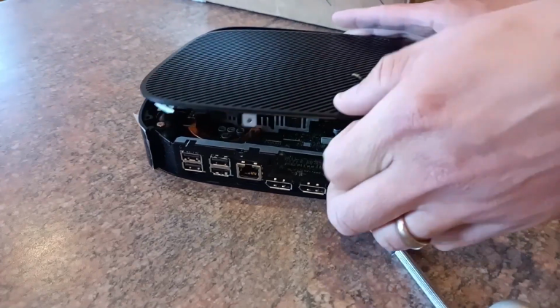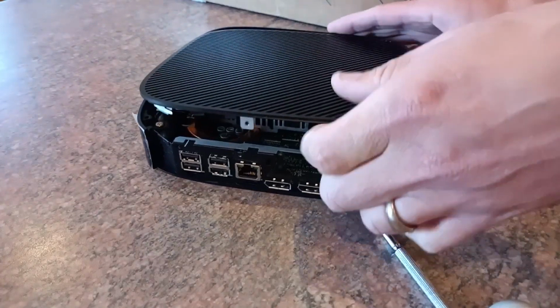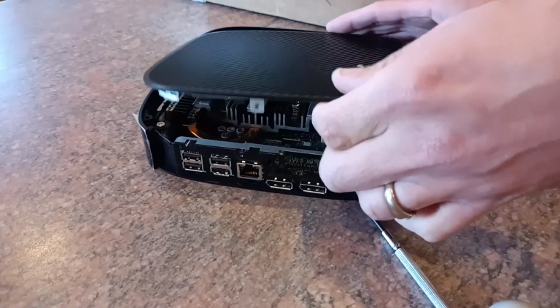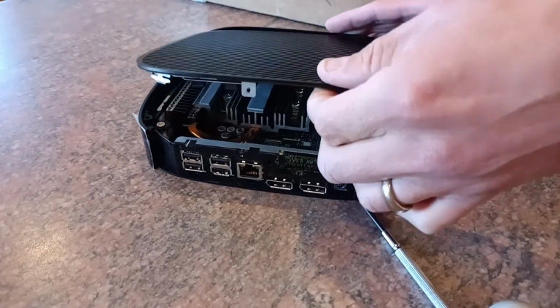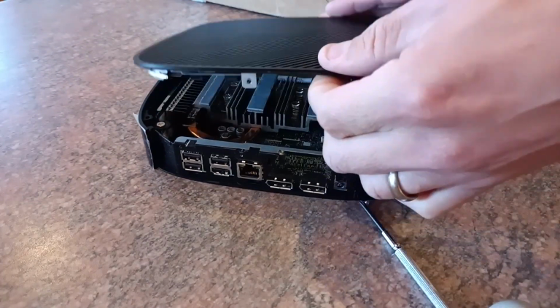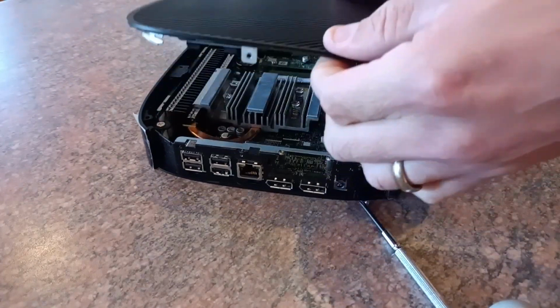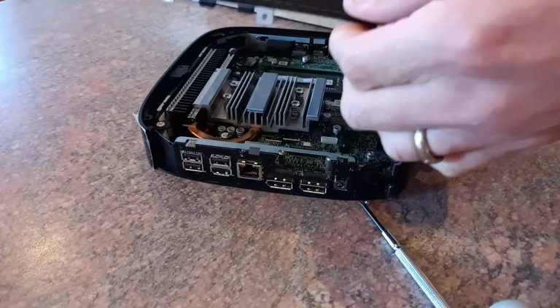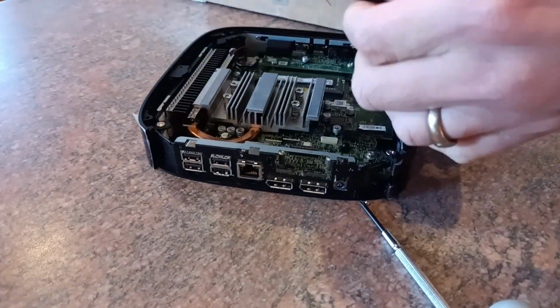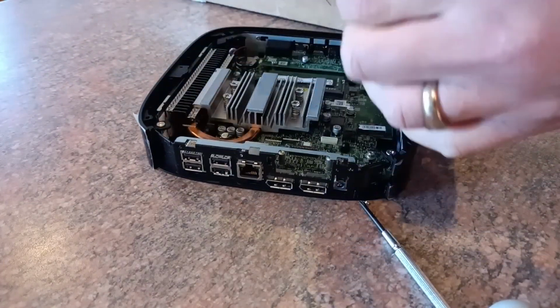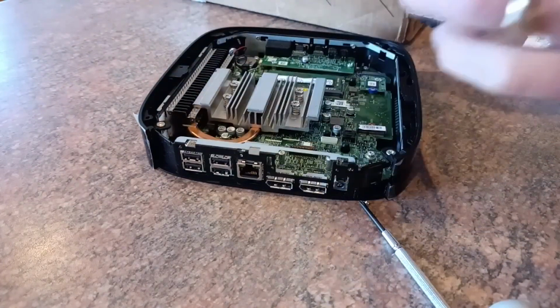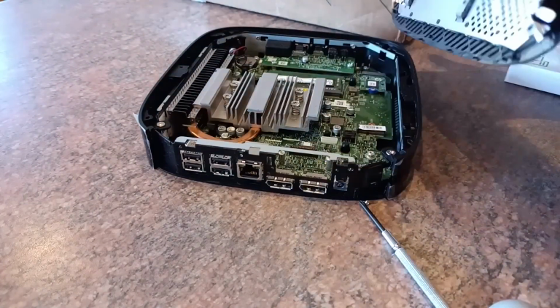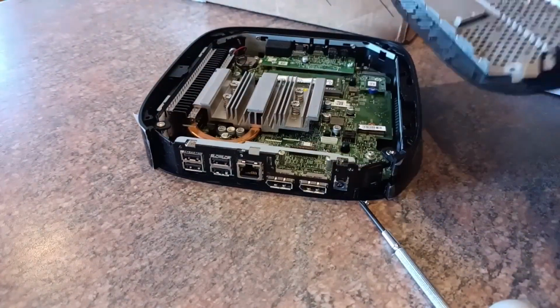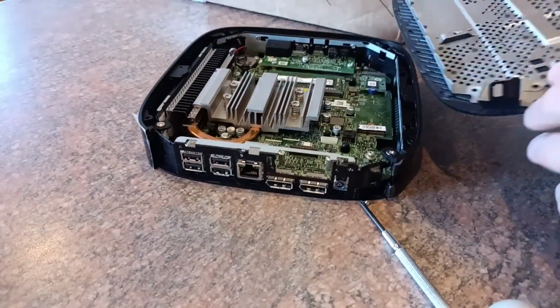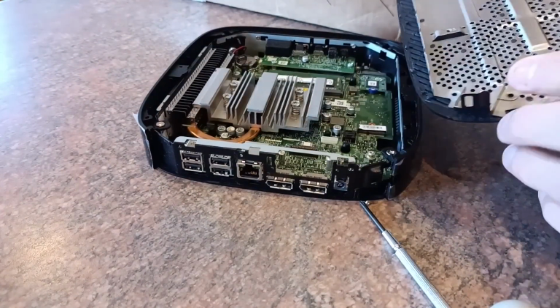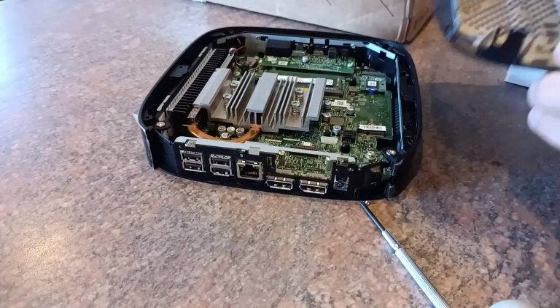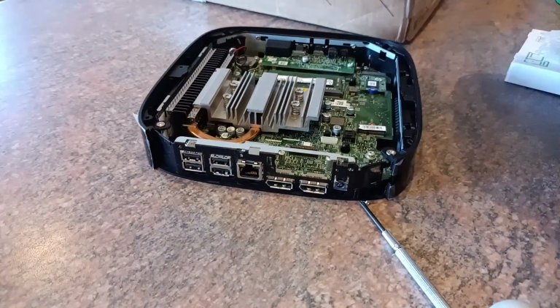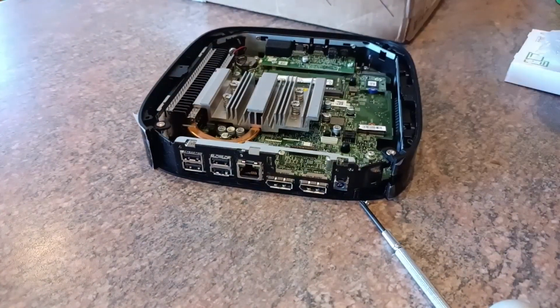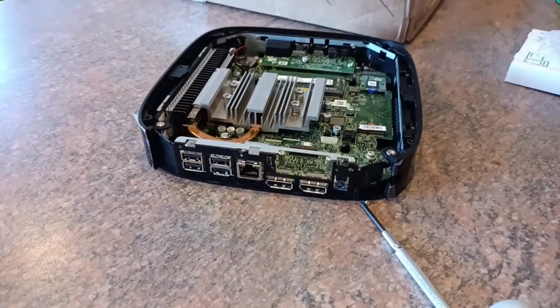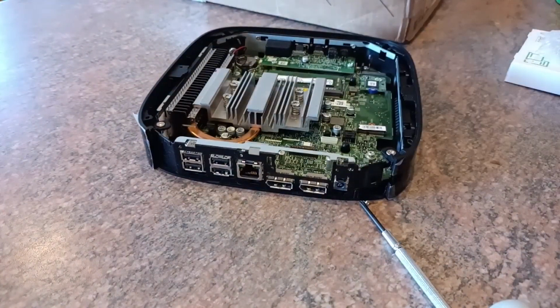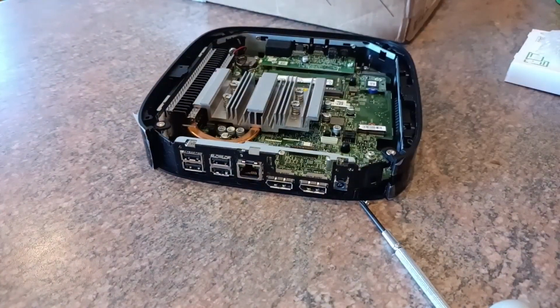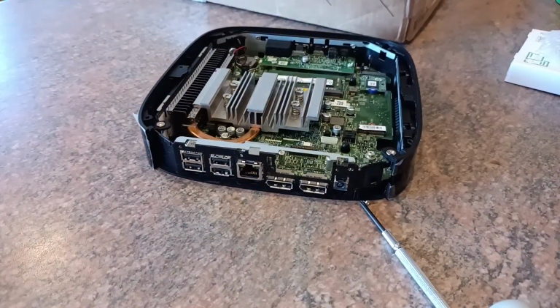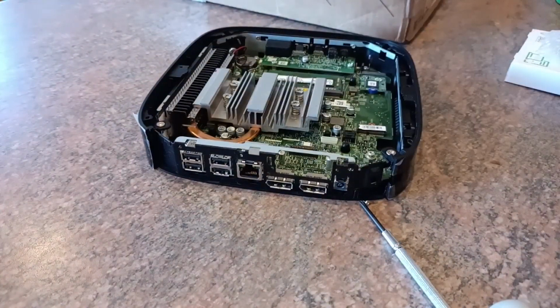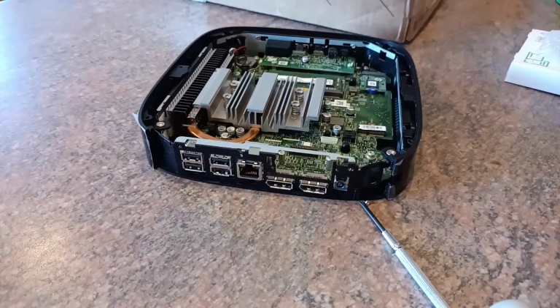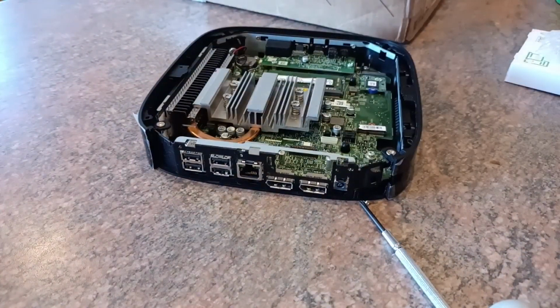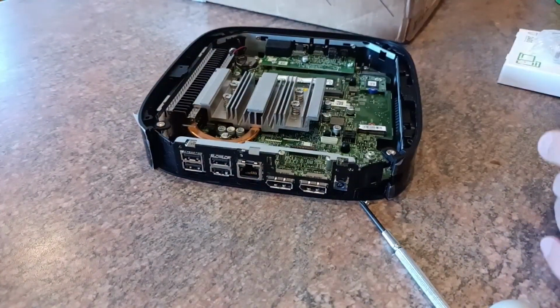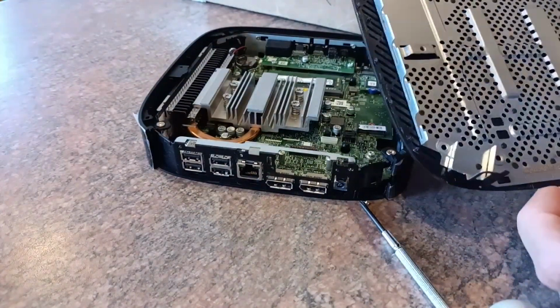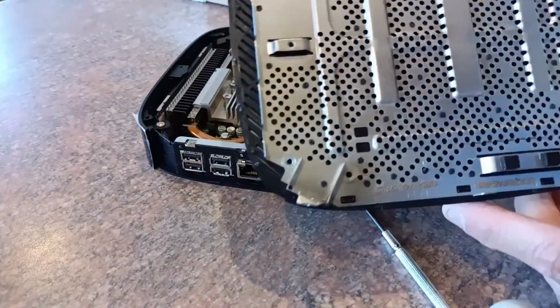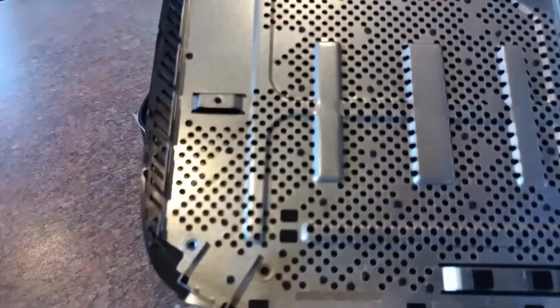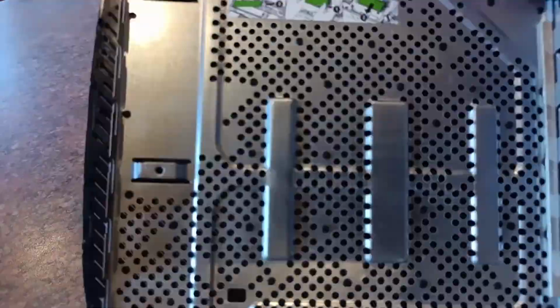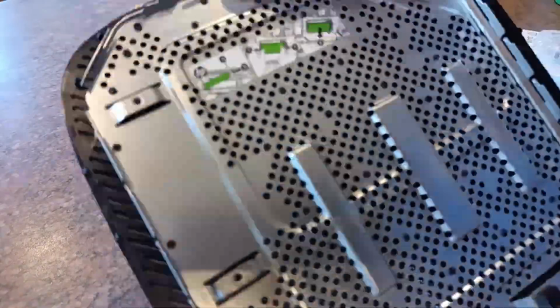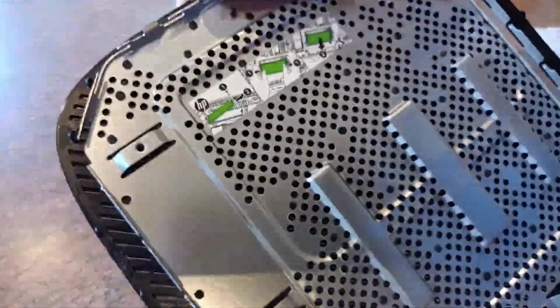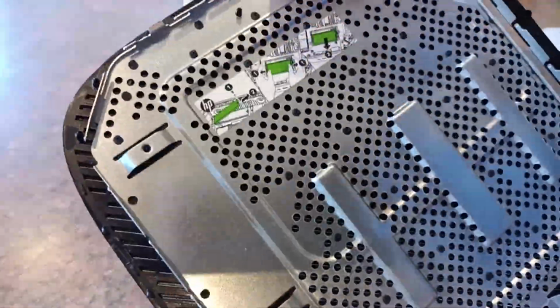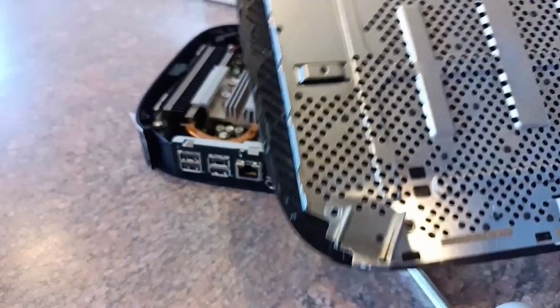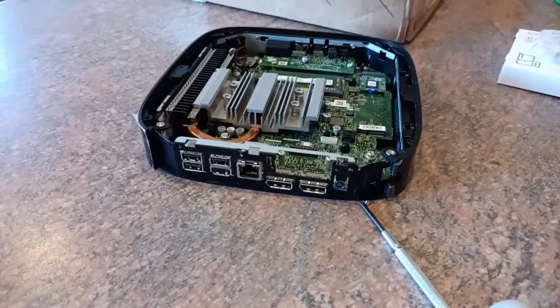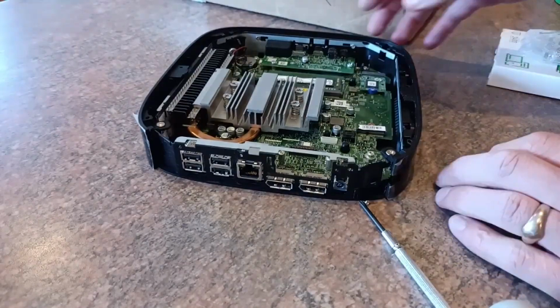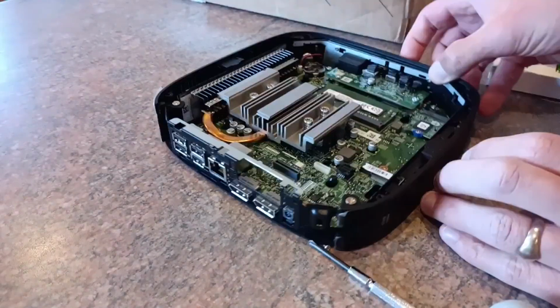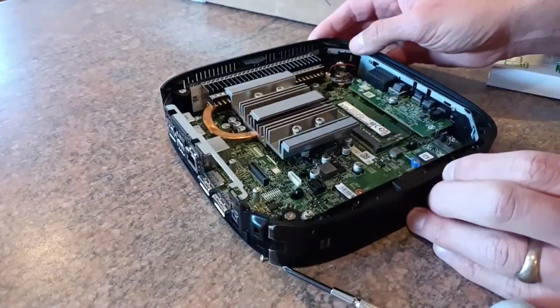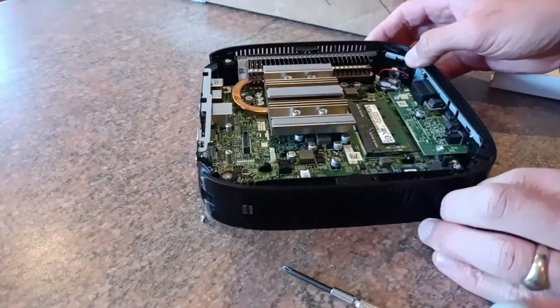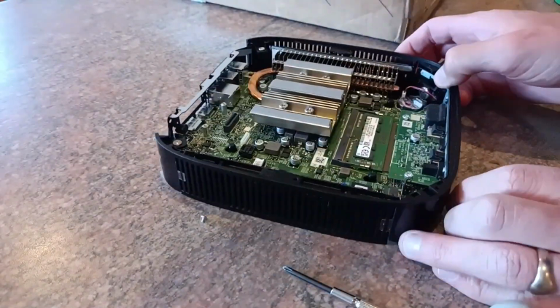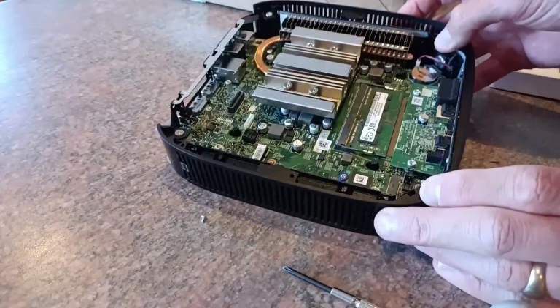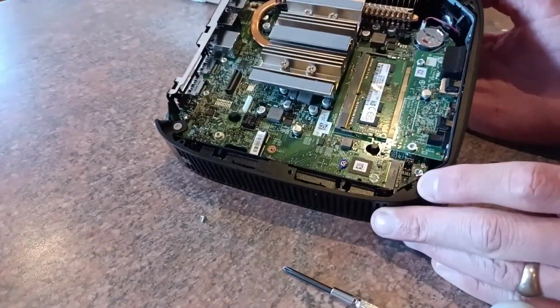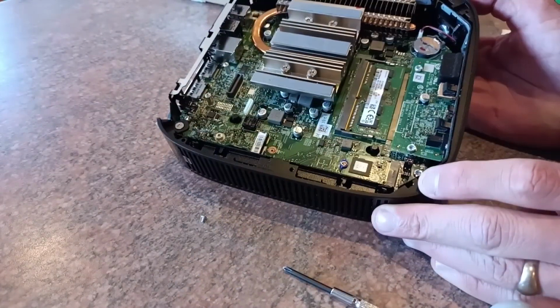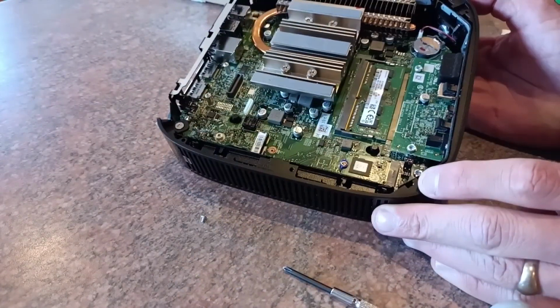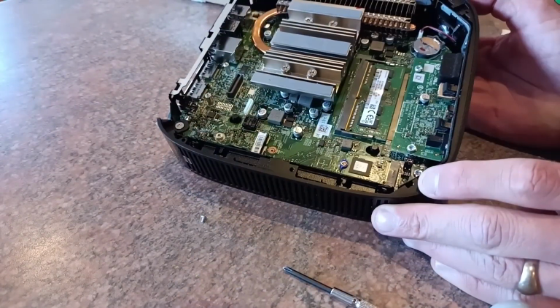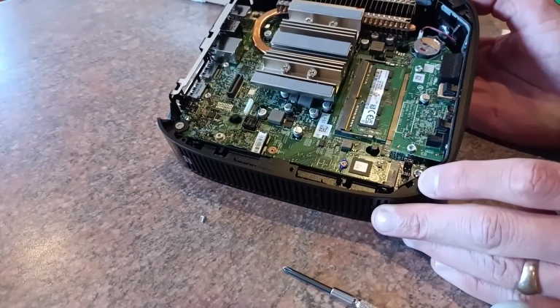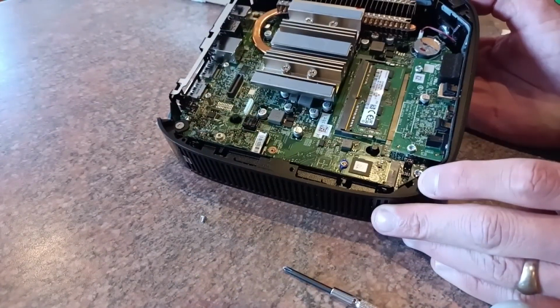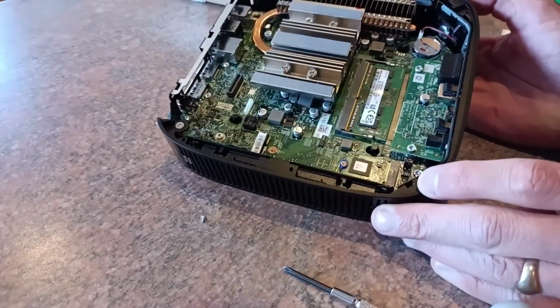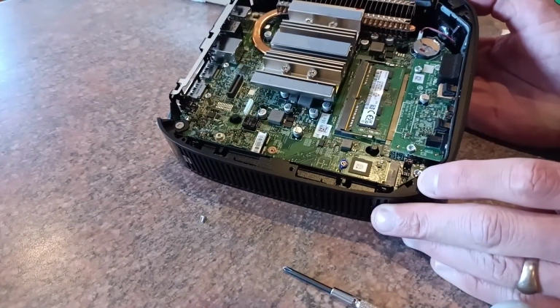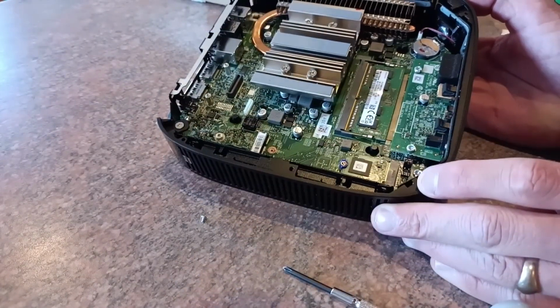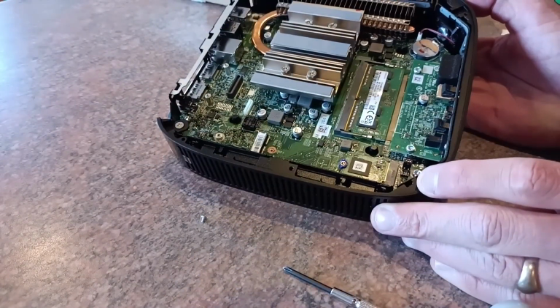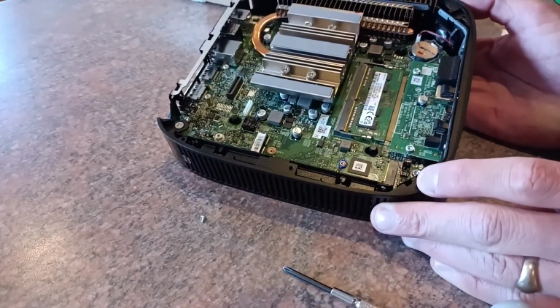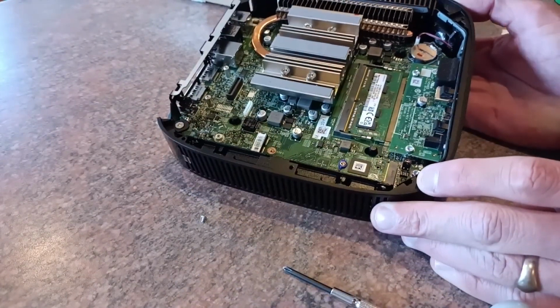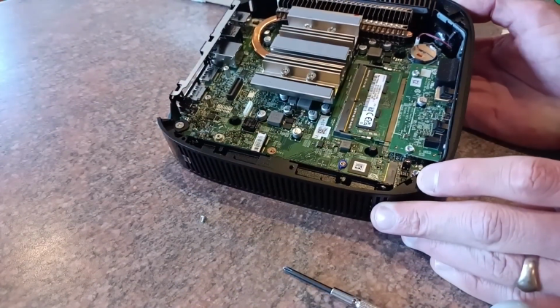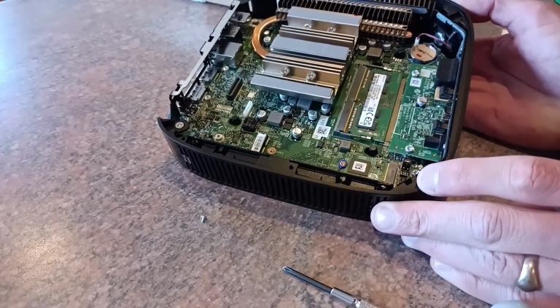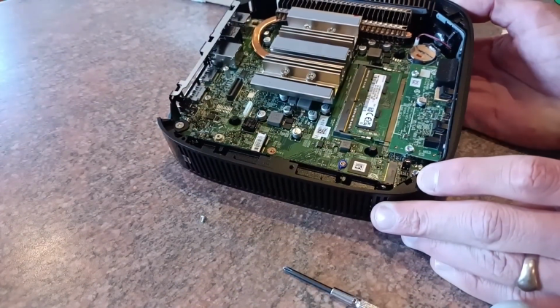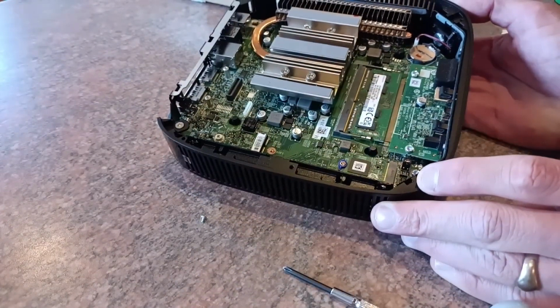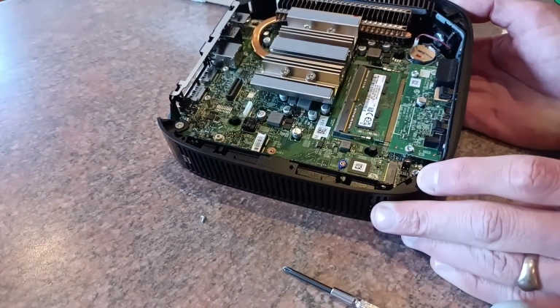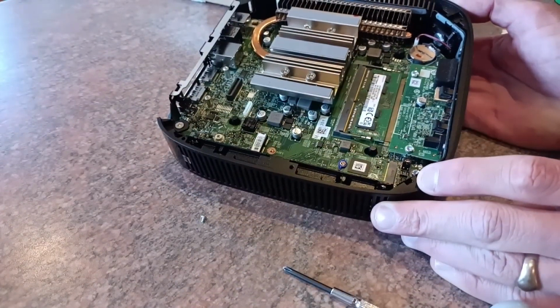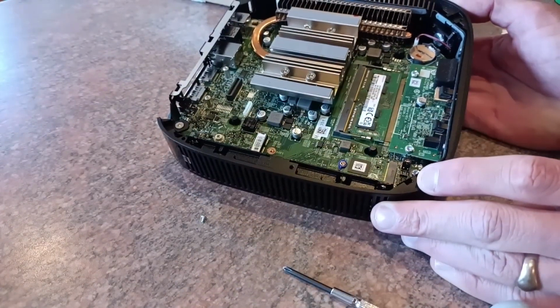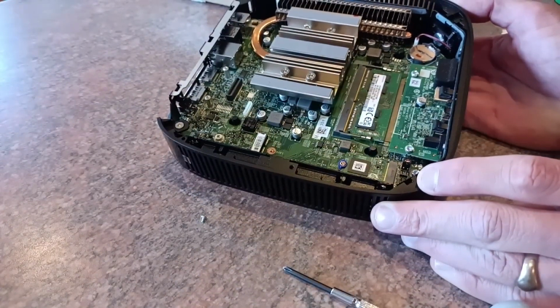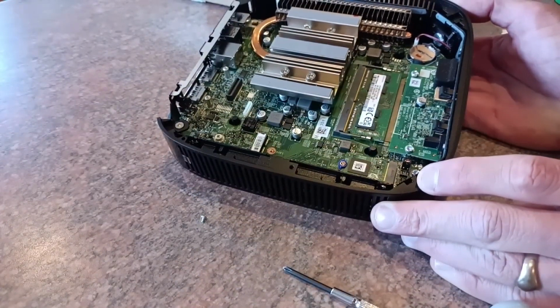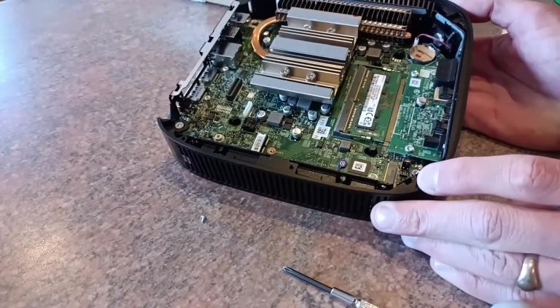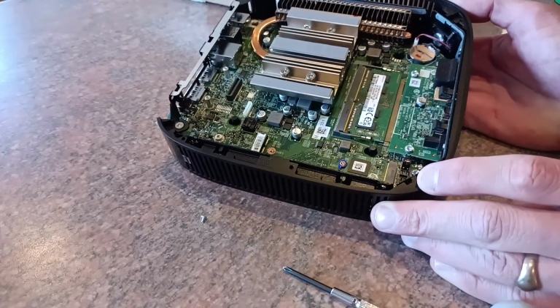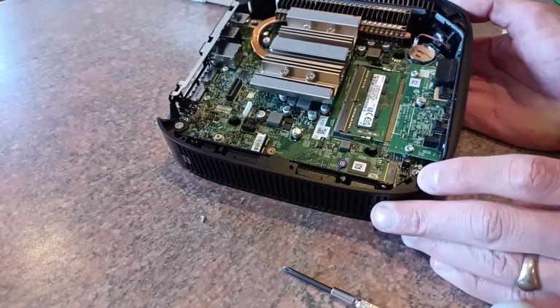Inside, the layout is pretty standard. We've got a heatsink for the CPU and a single SODIMM slot.